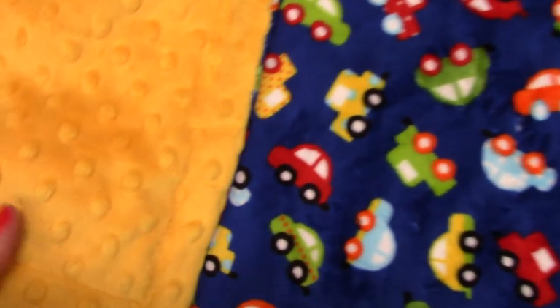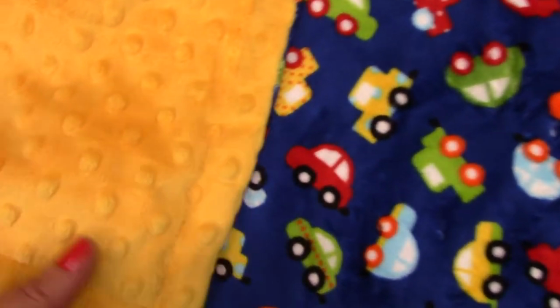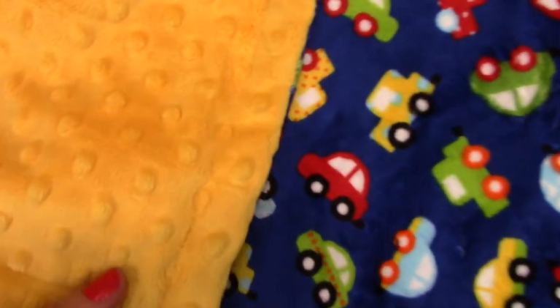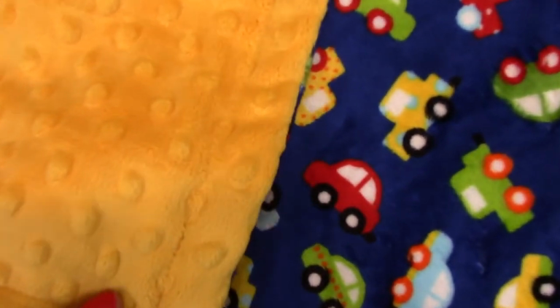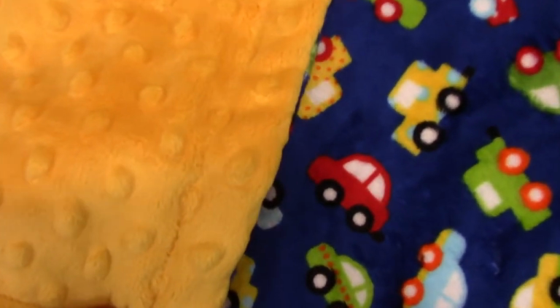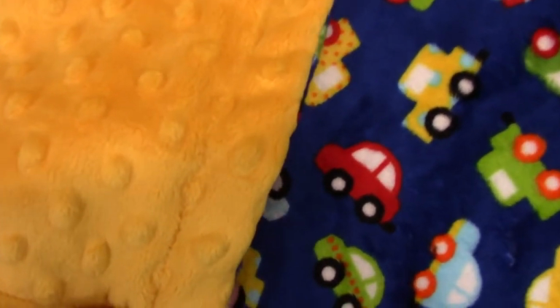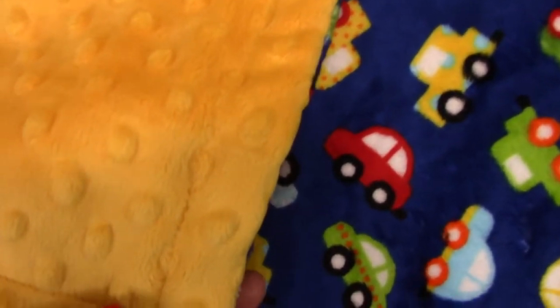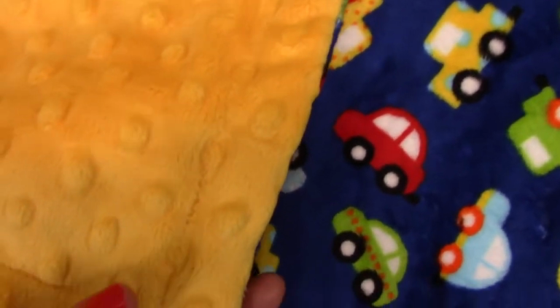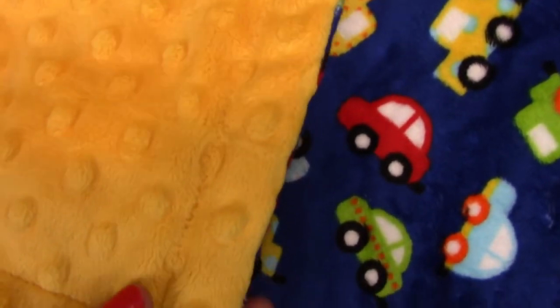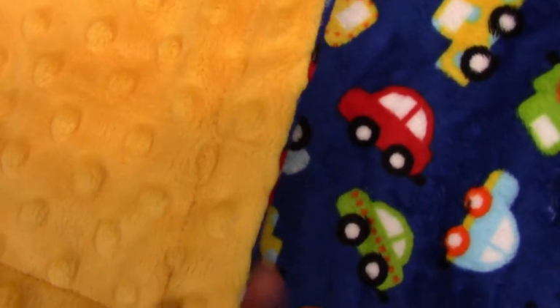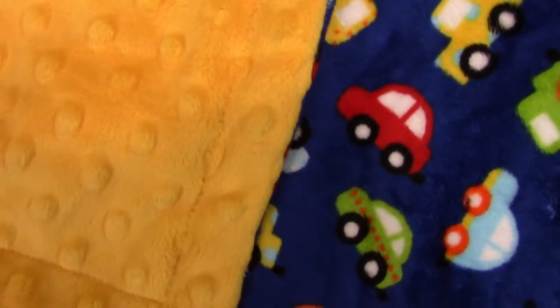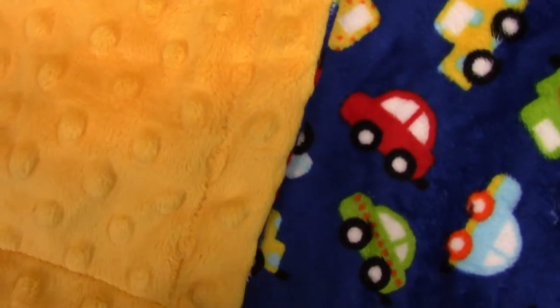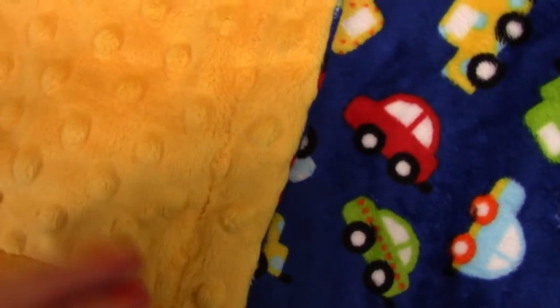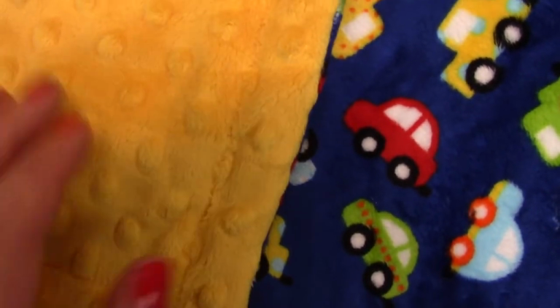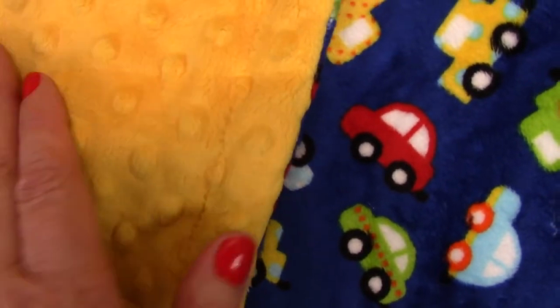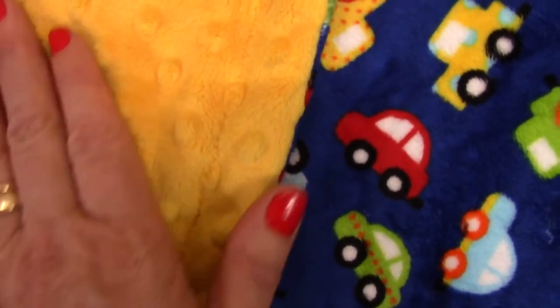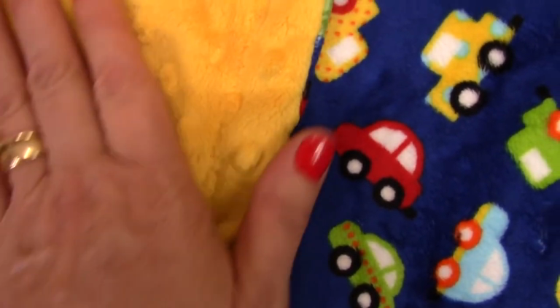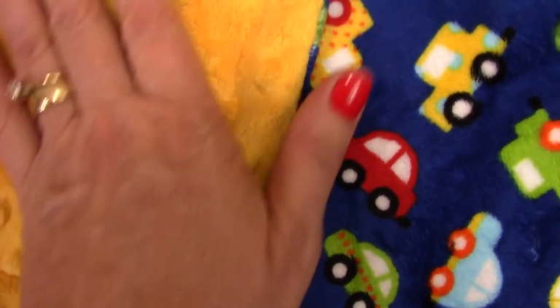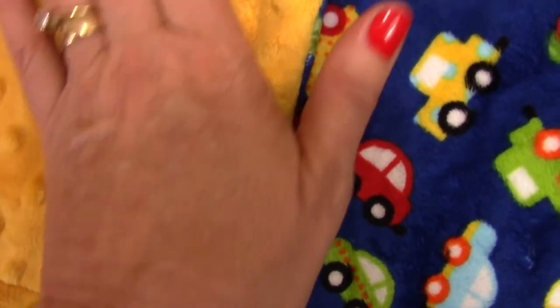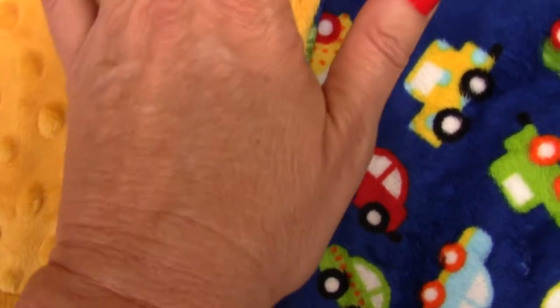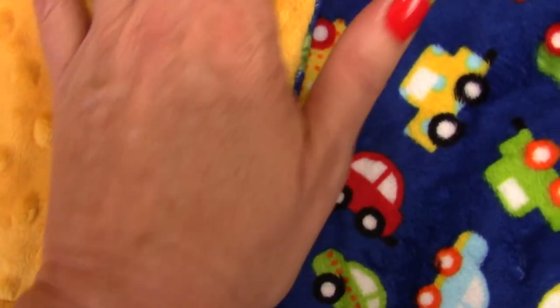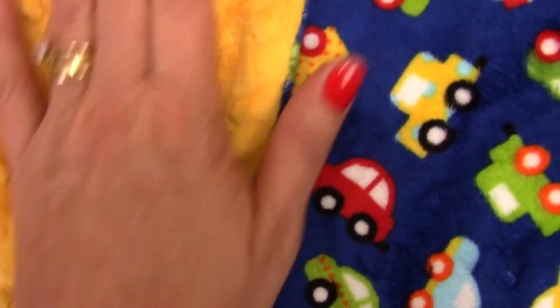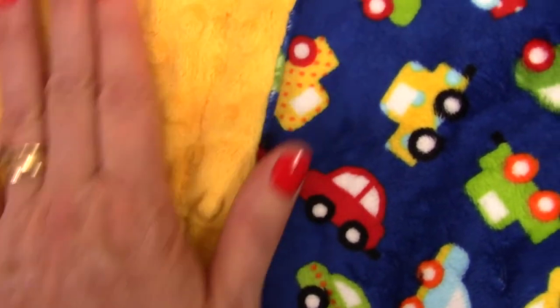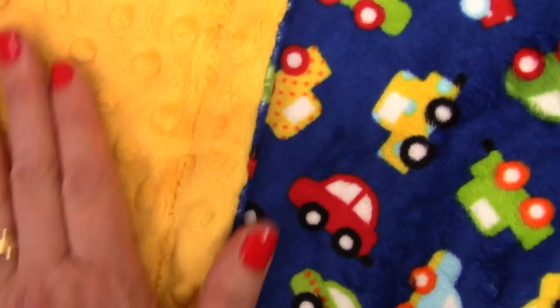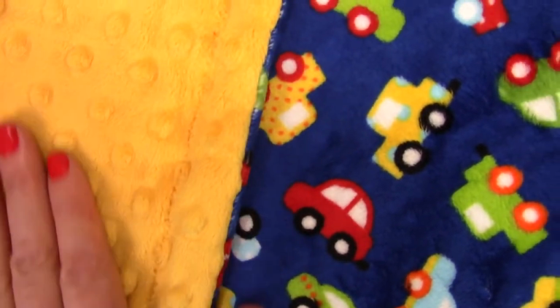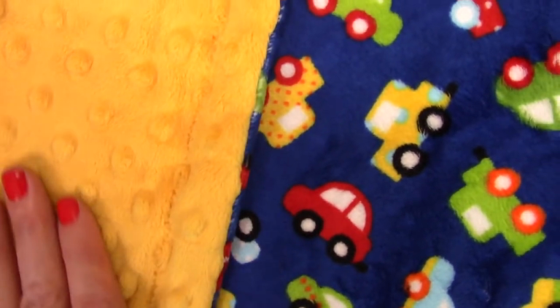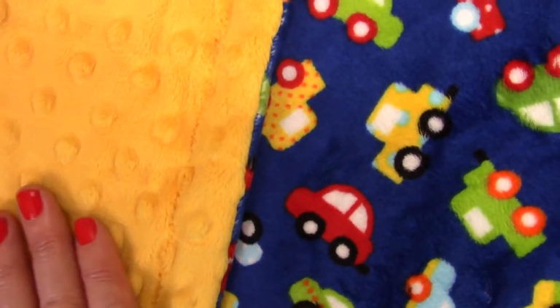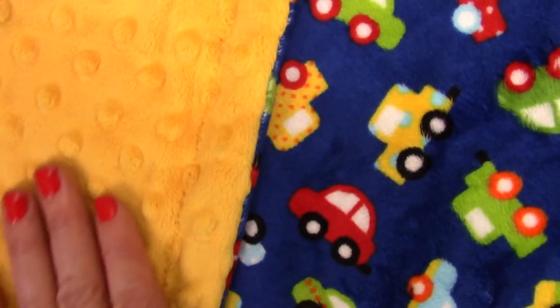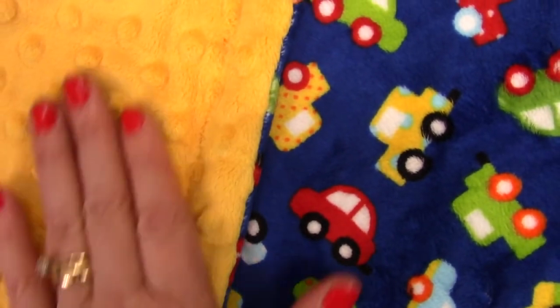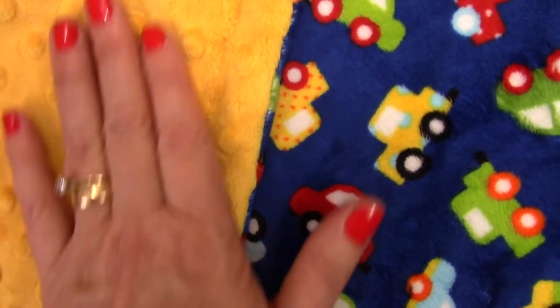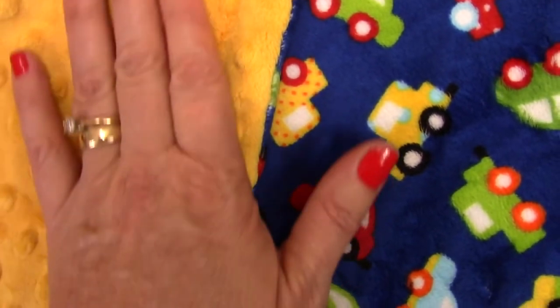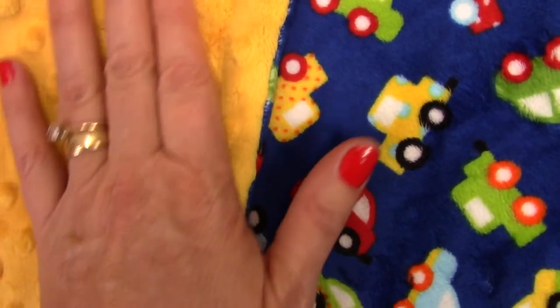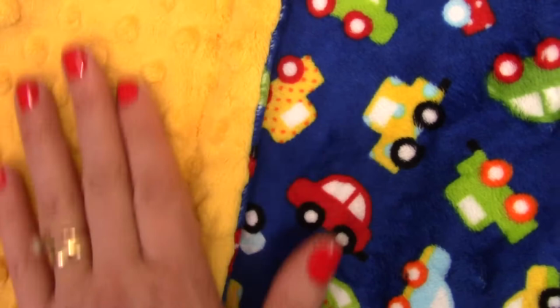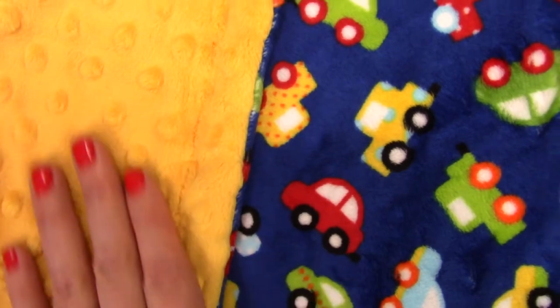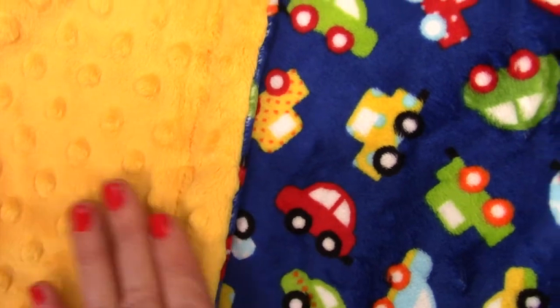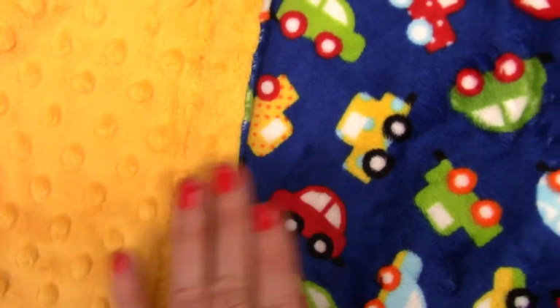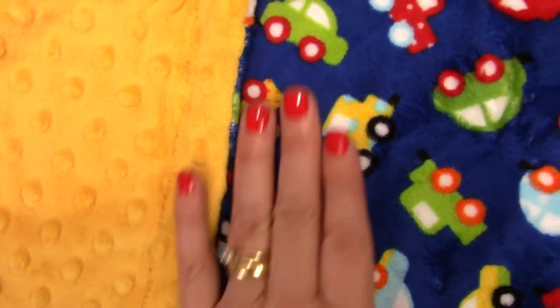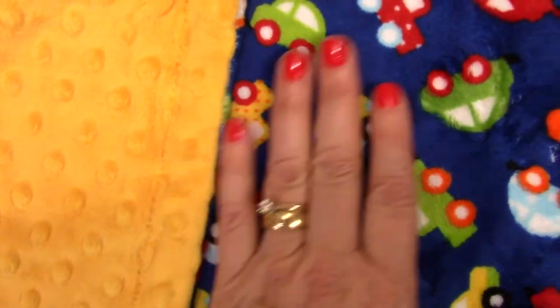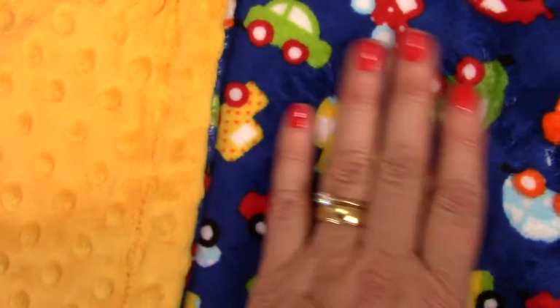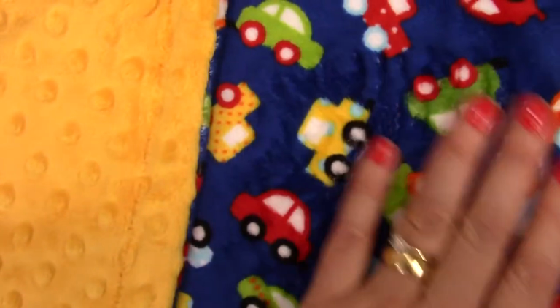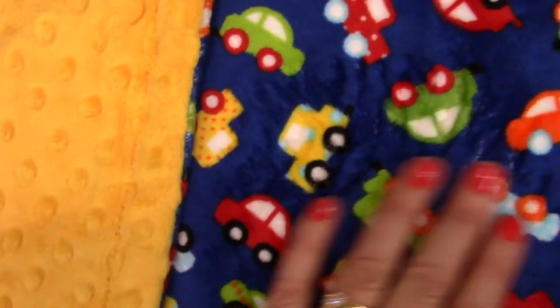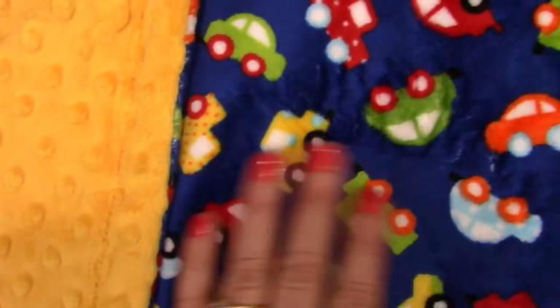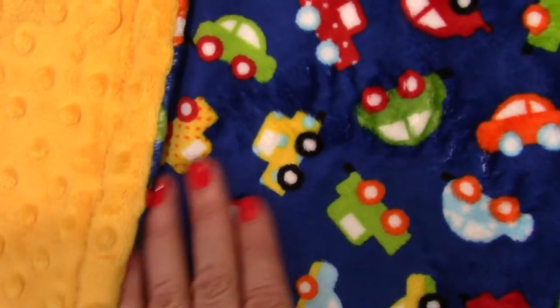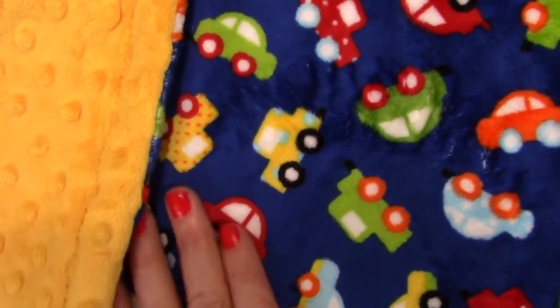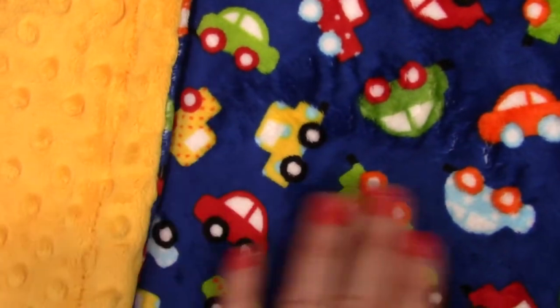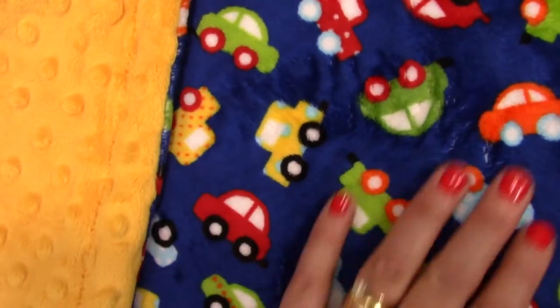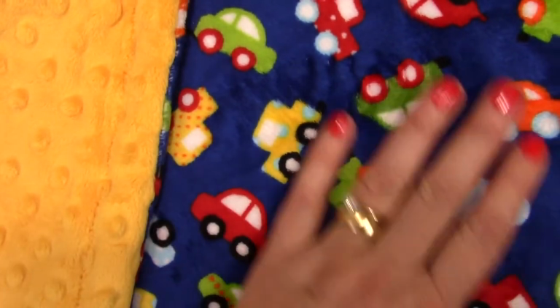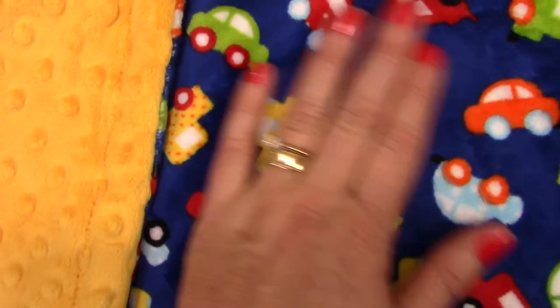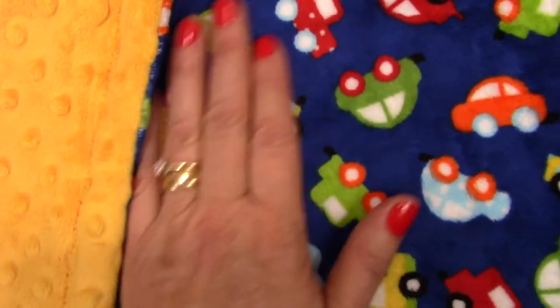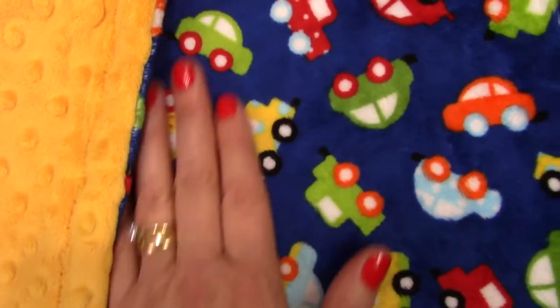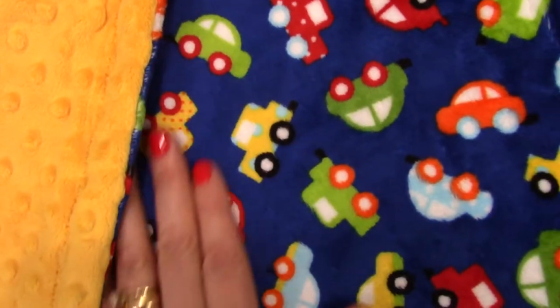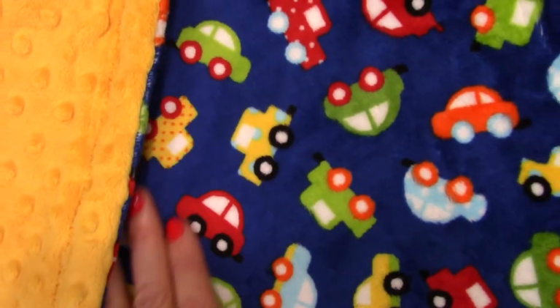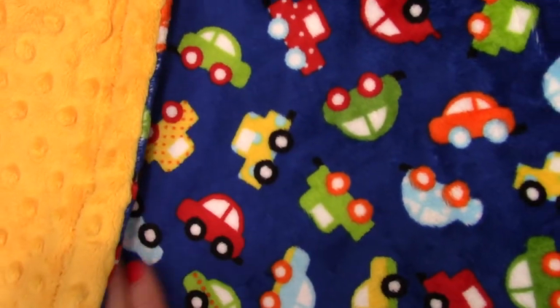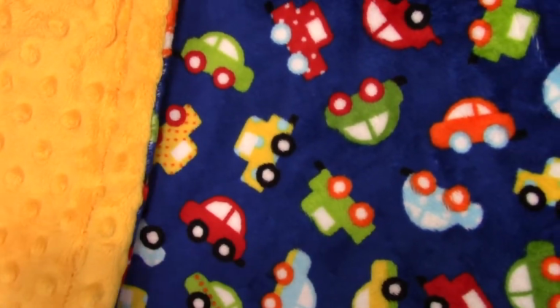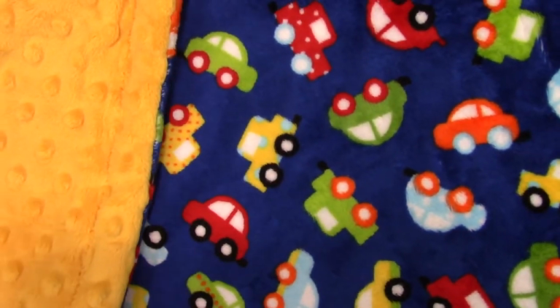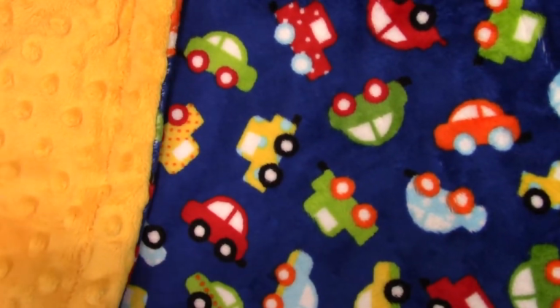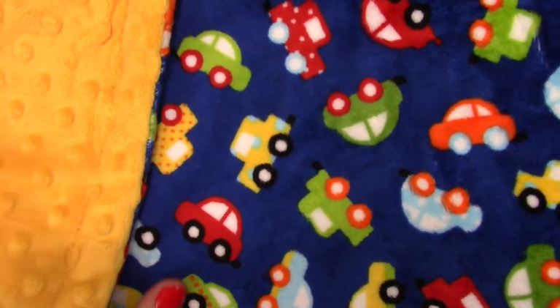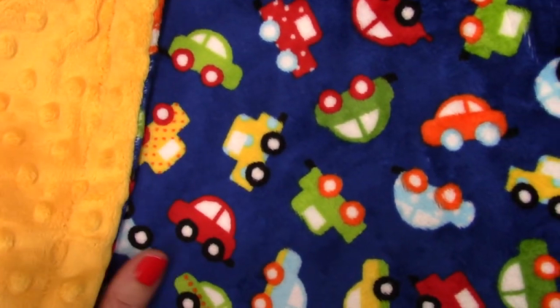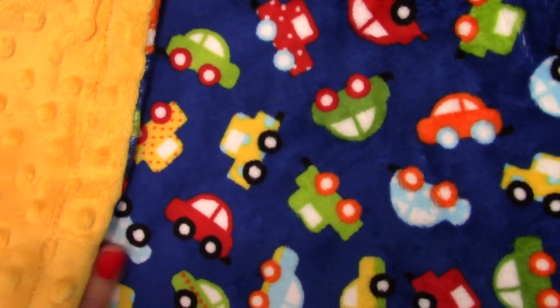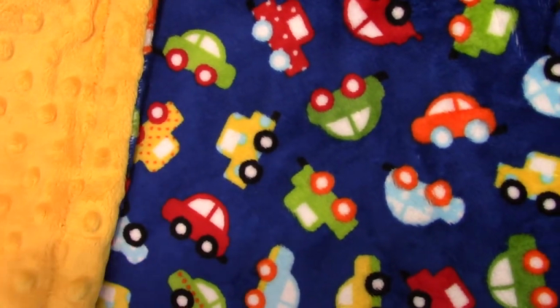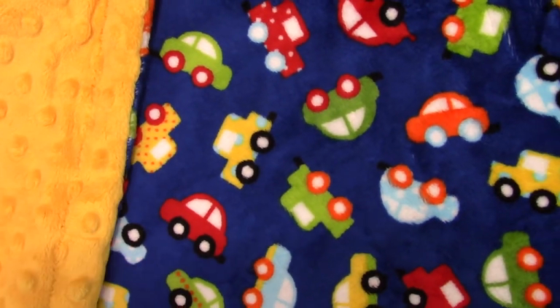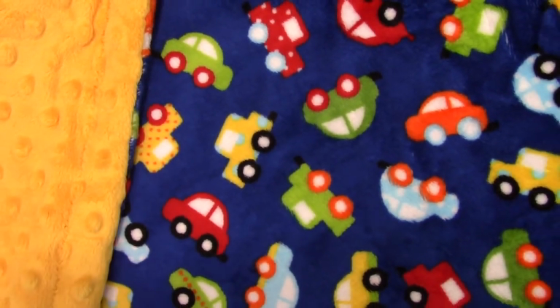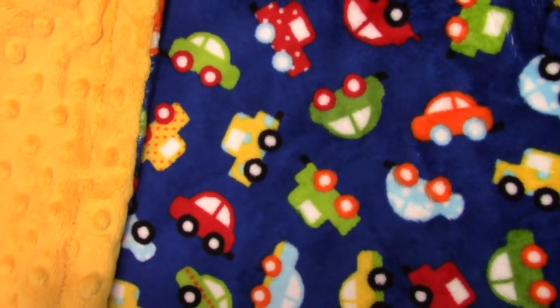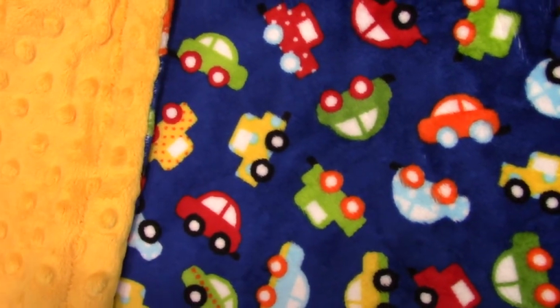Babies love texture, and this provides a different texture for them to touch. Minky is just so smooth.